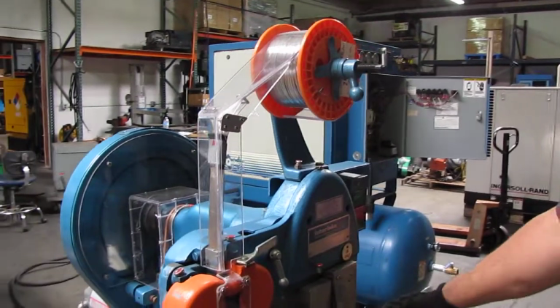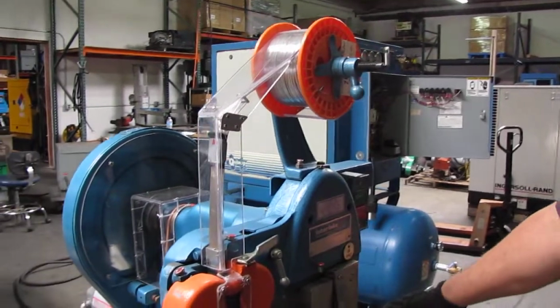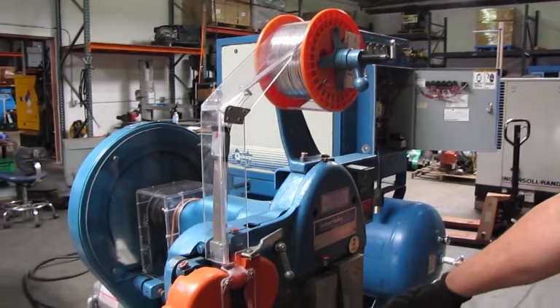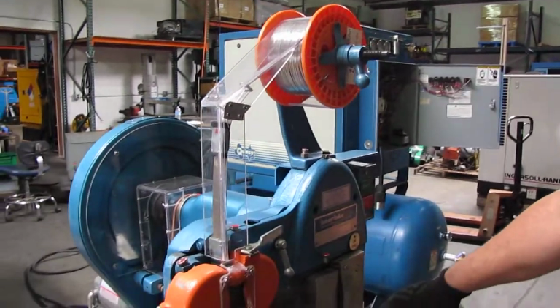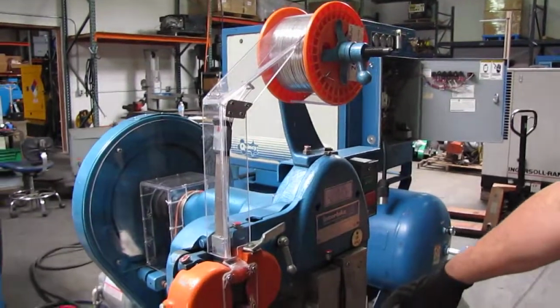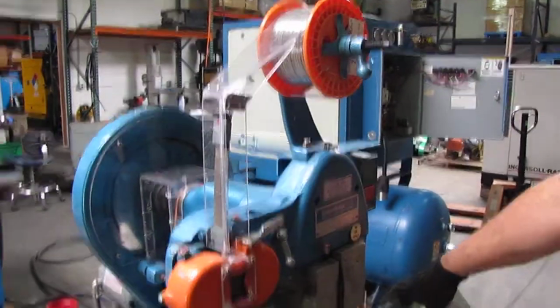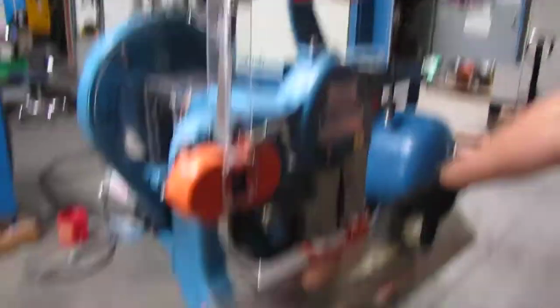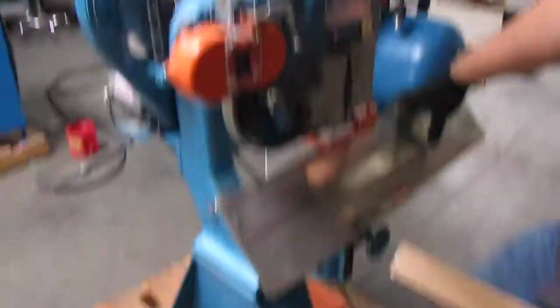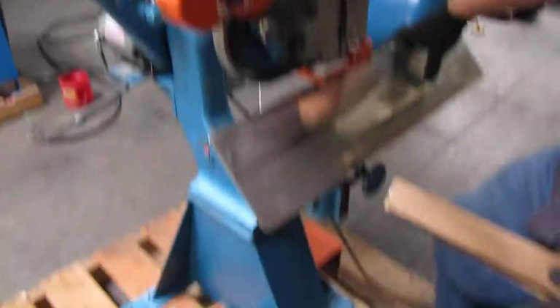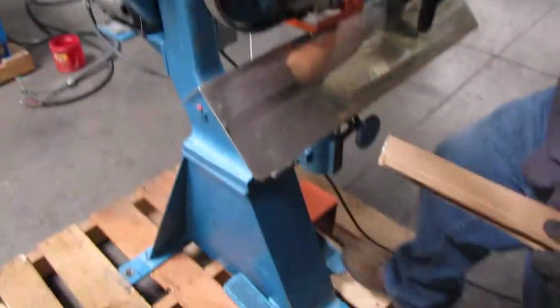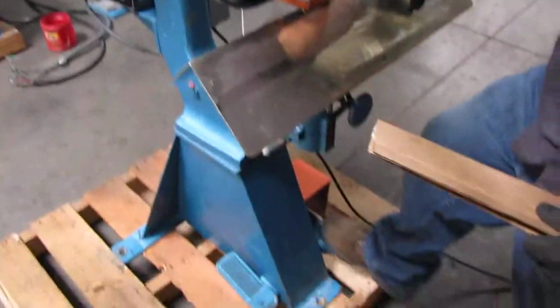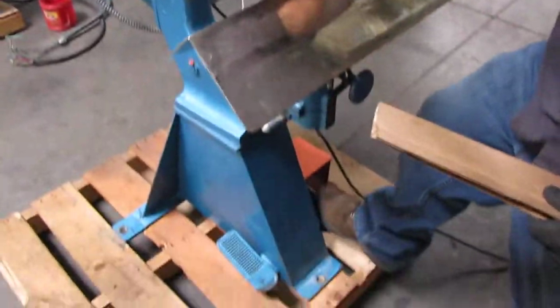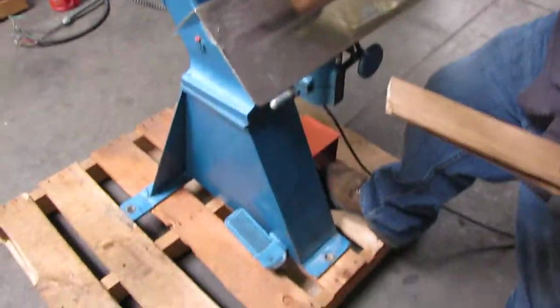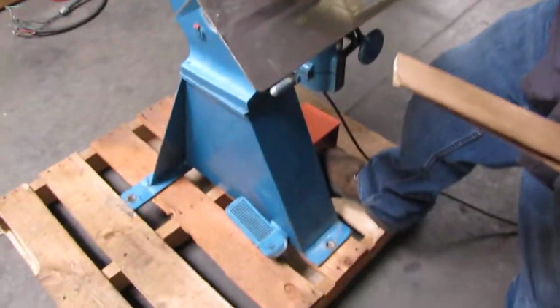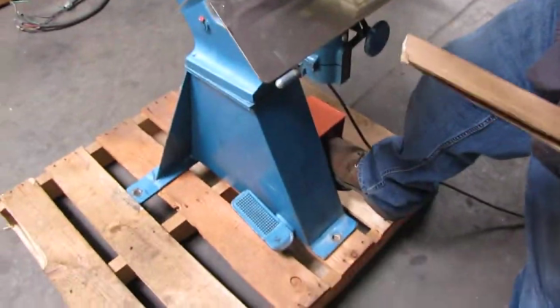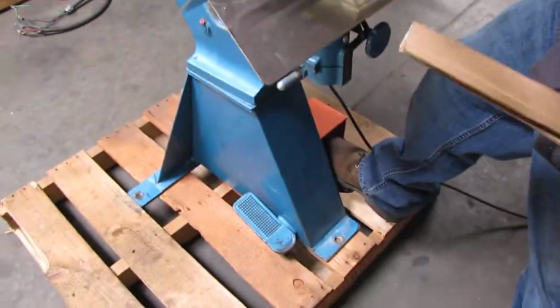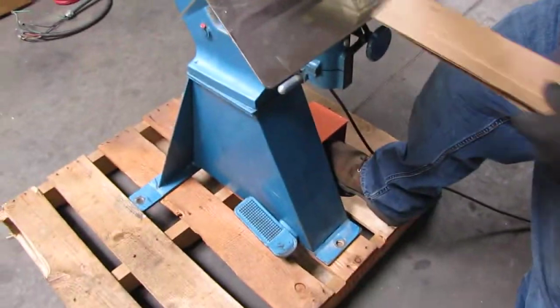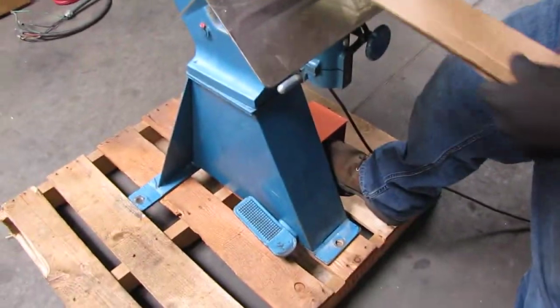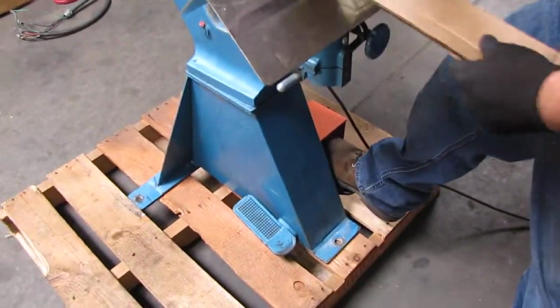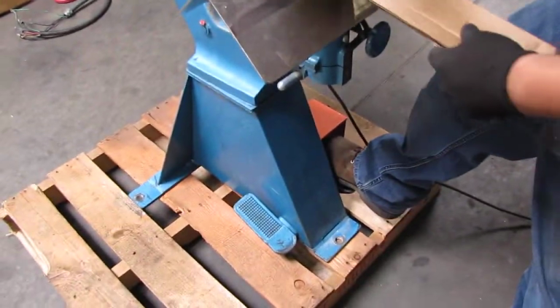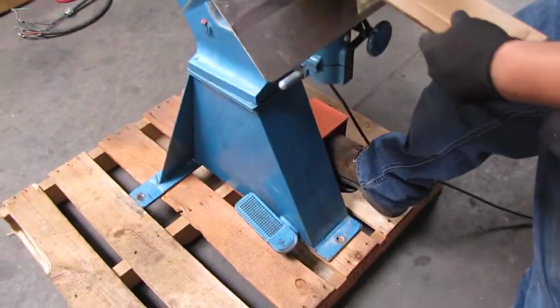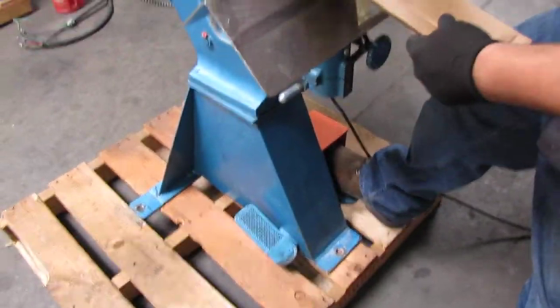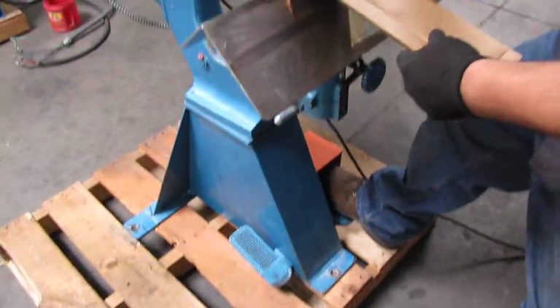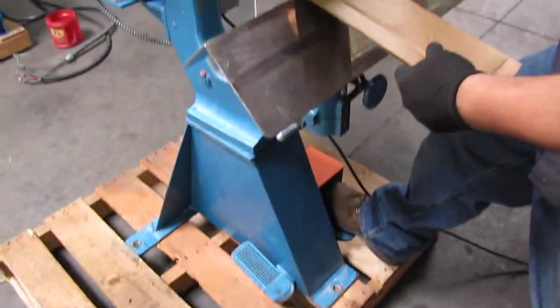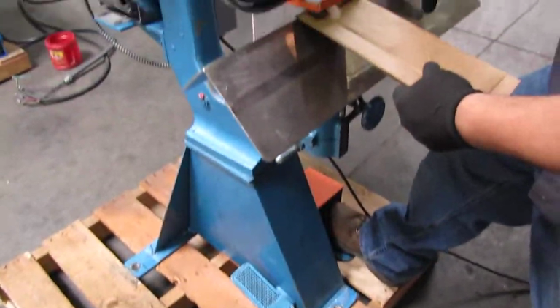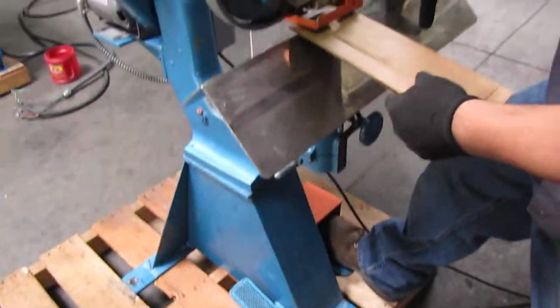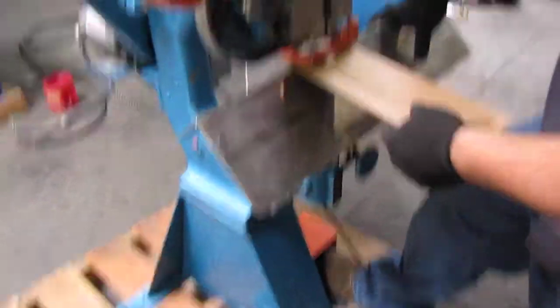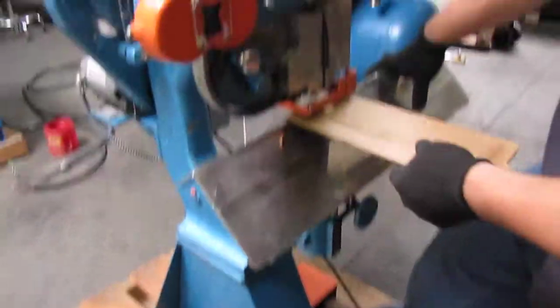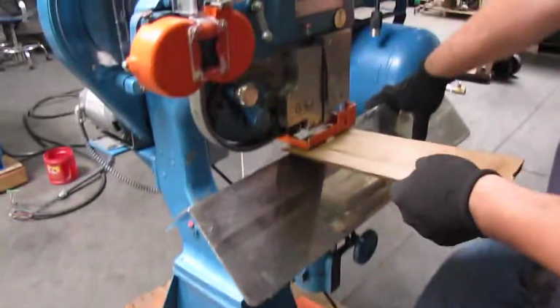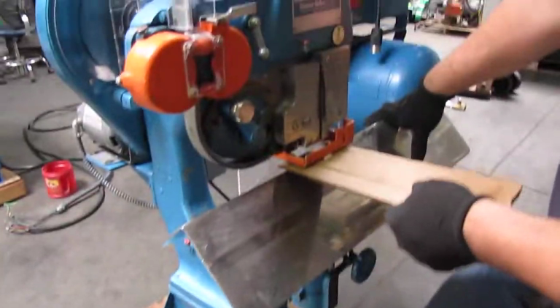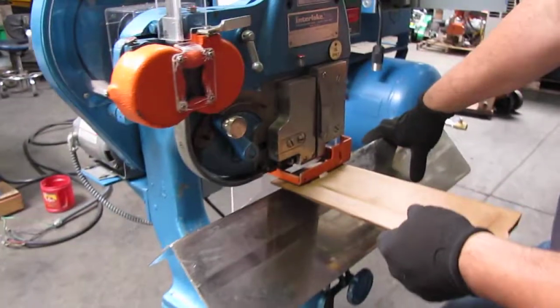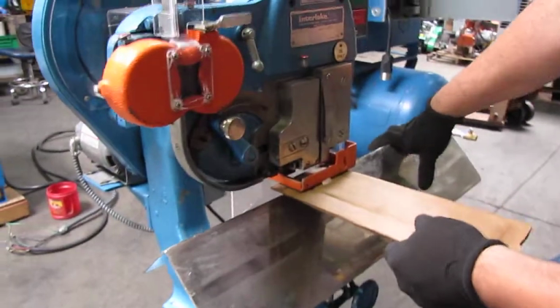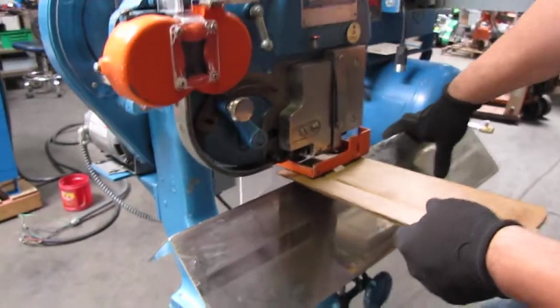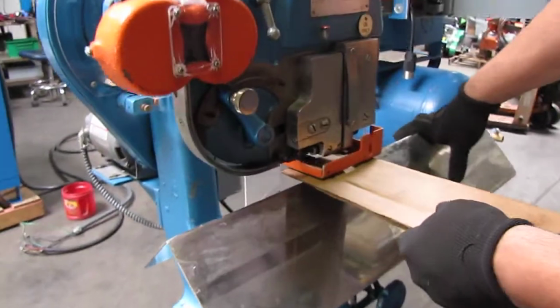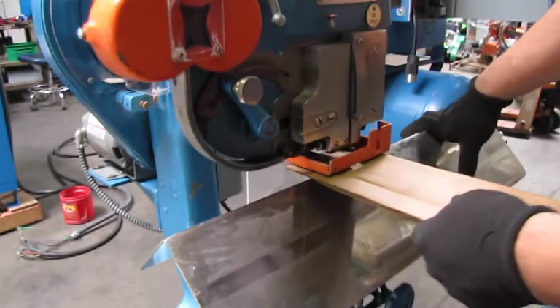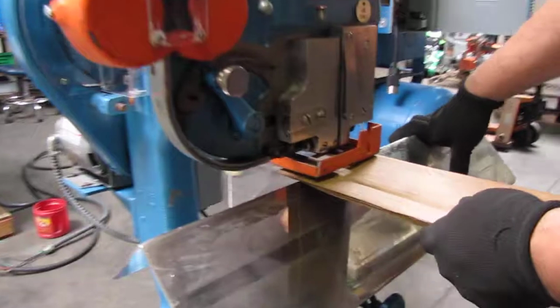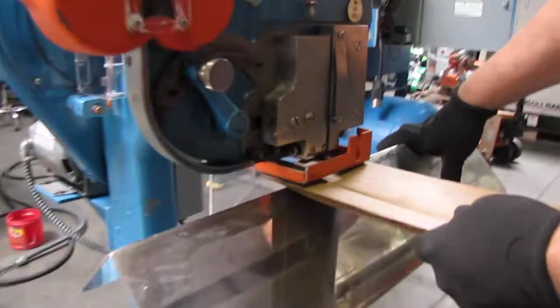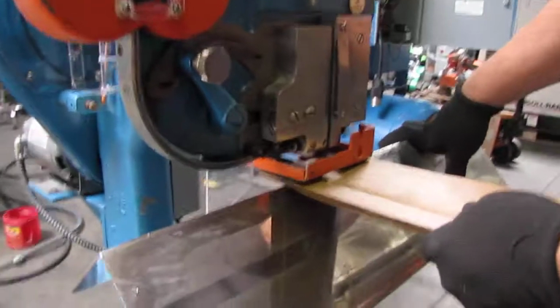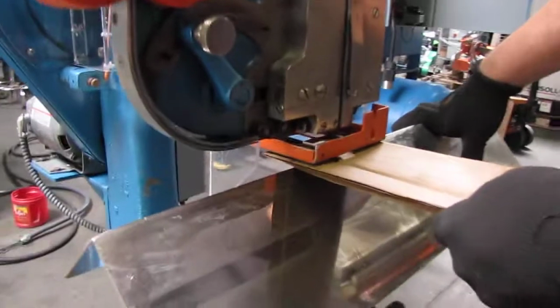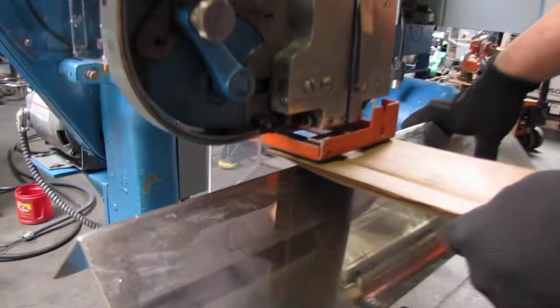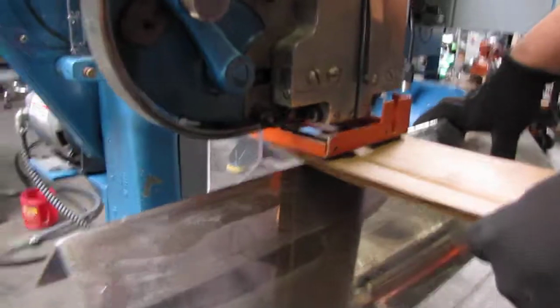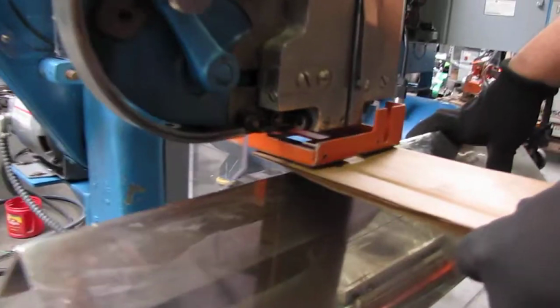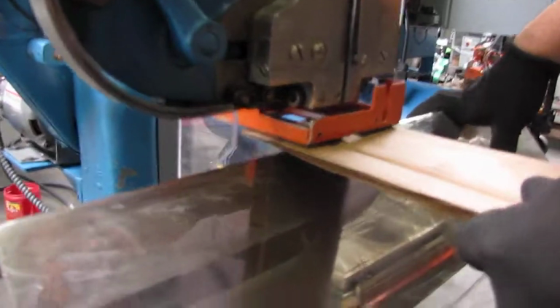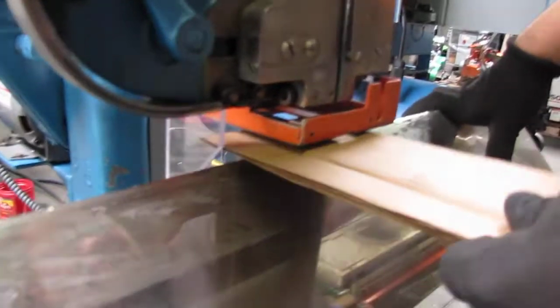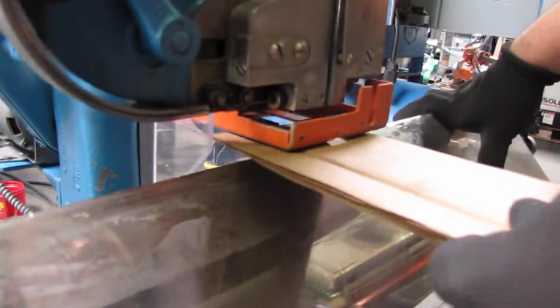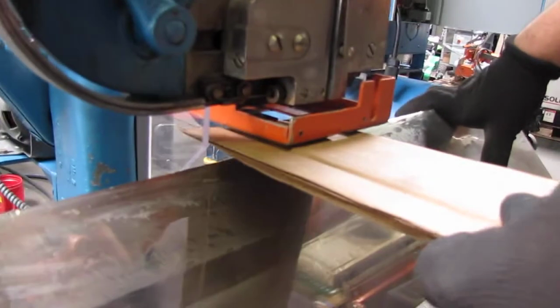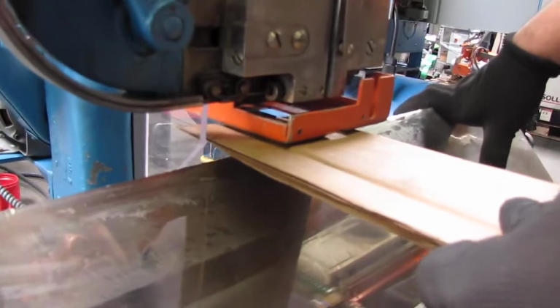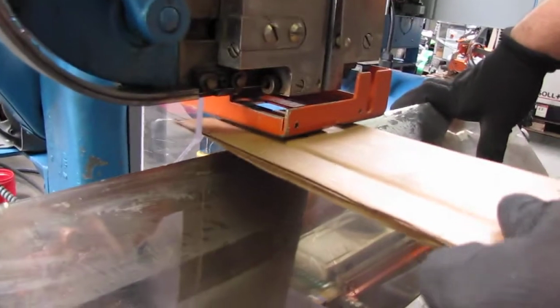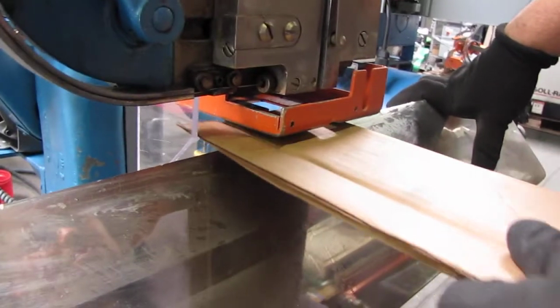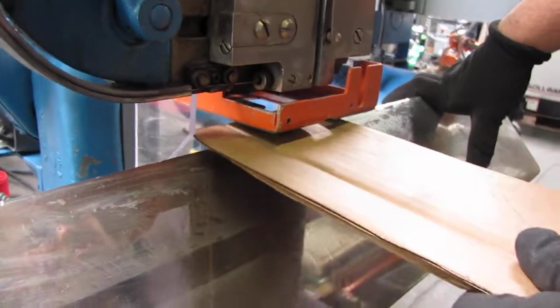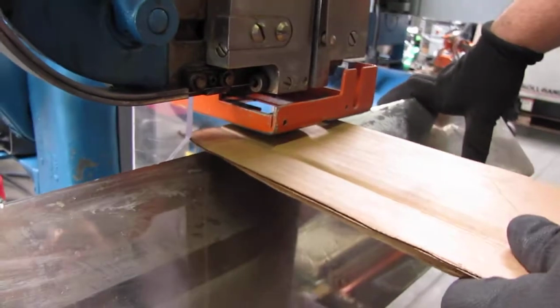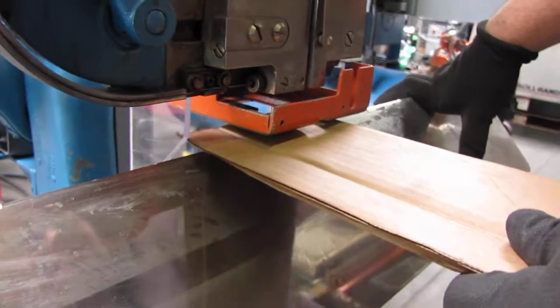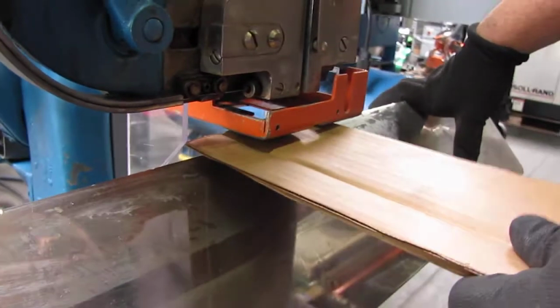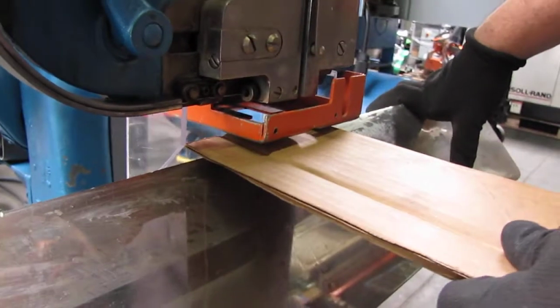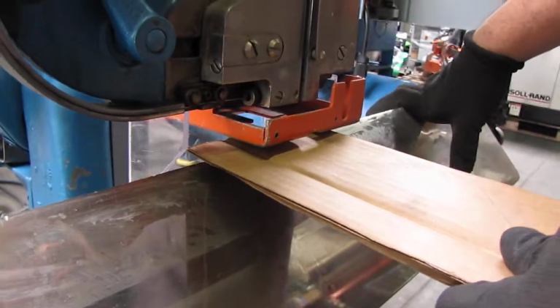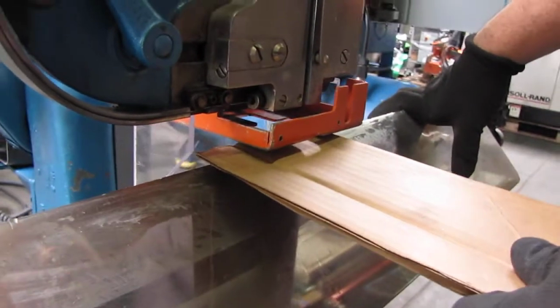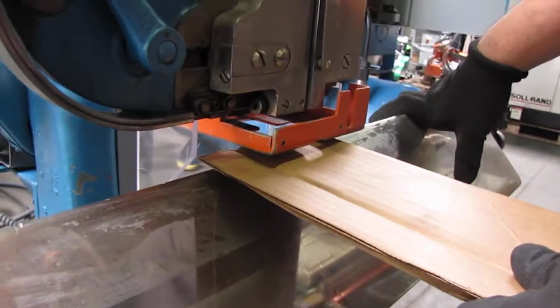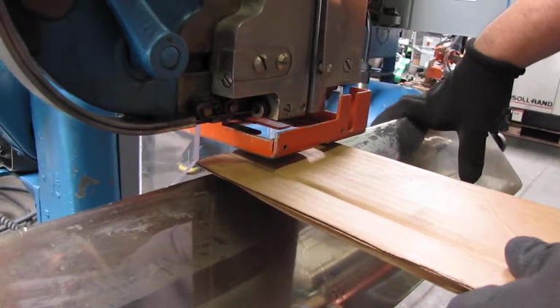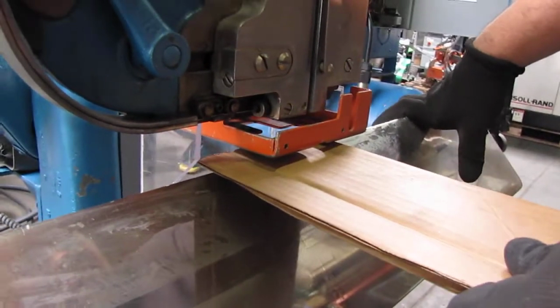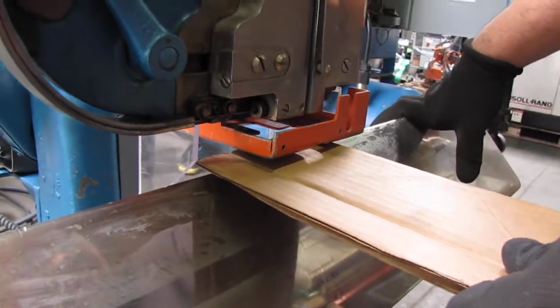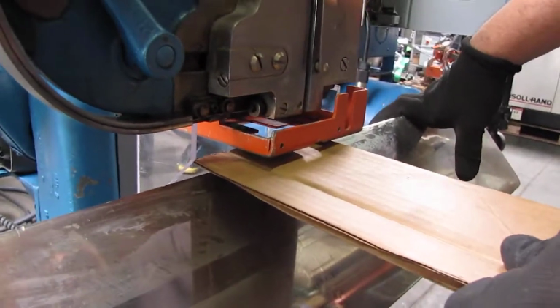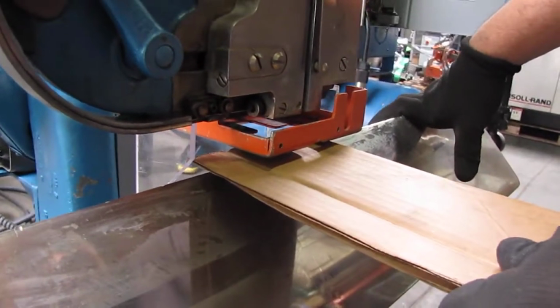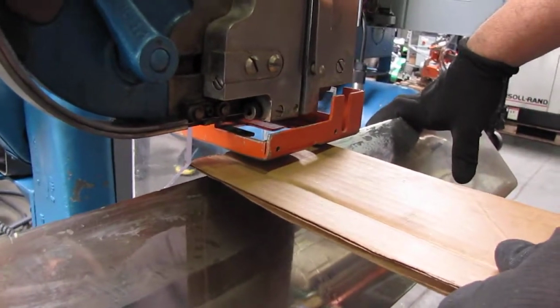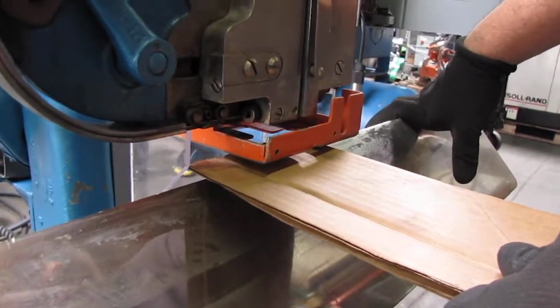We've got a foot pedal down below and you just set your material. Right now we're just using cardboard, but obviously you can use different material.